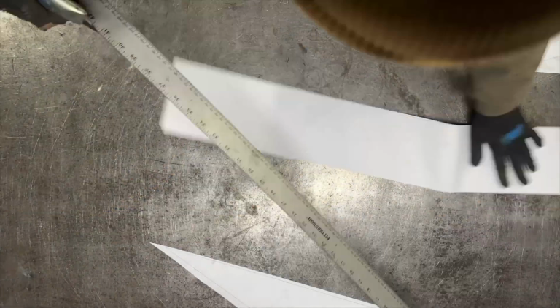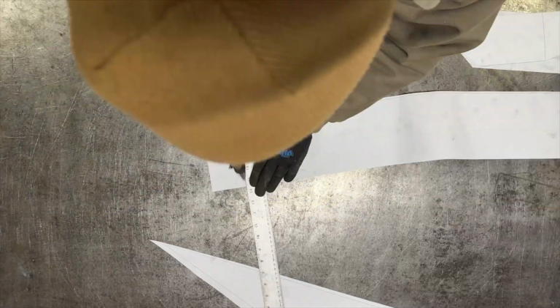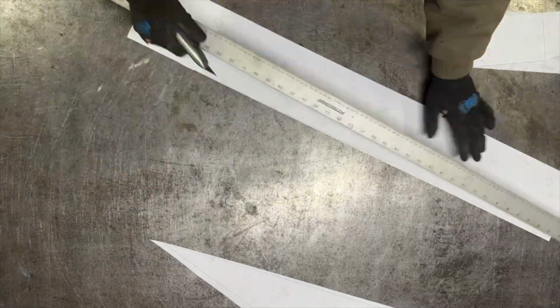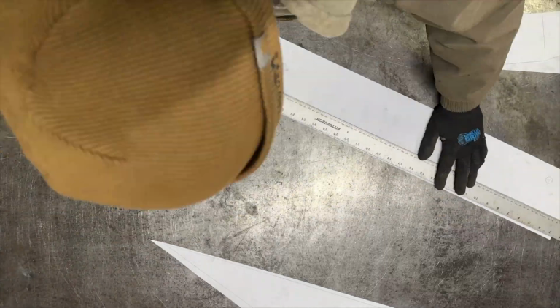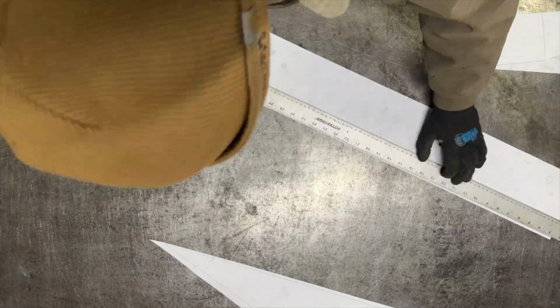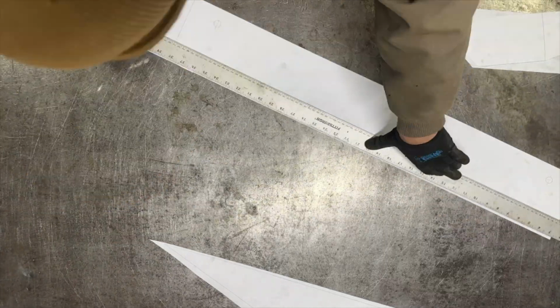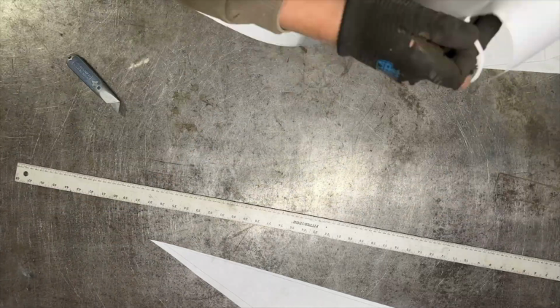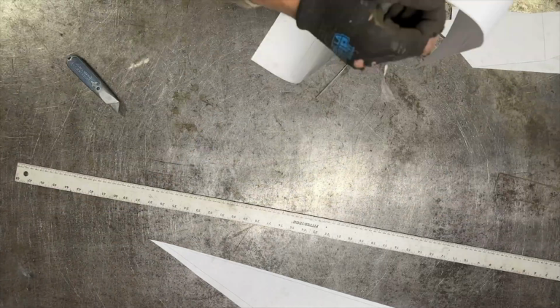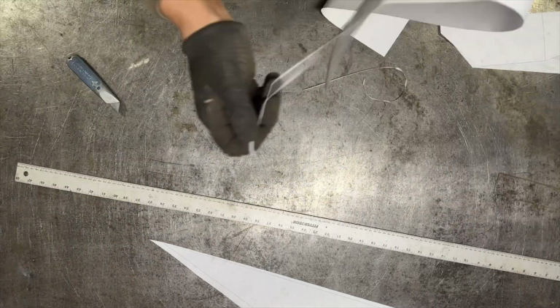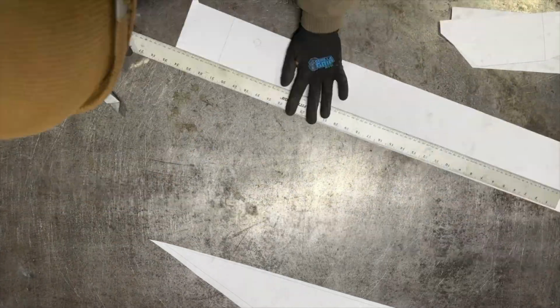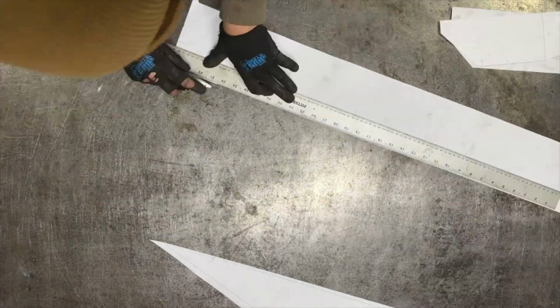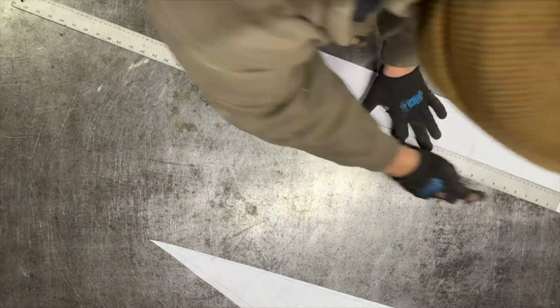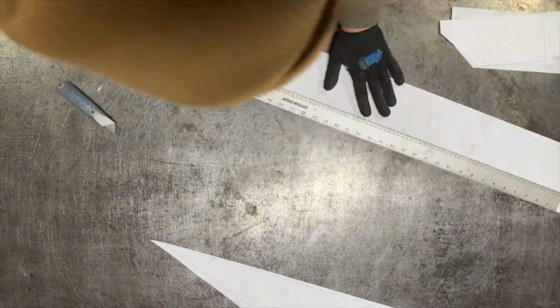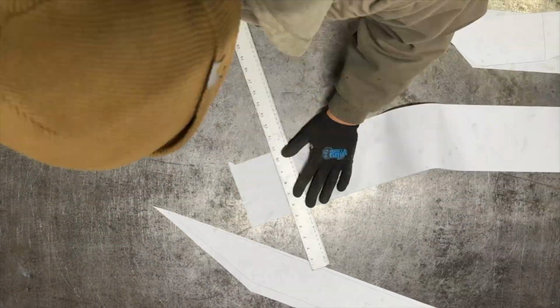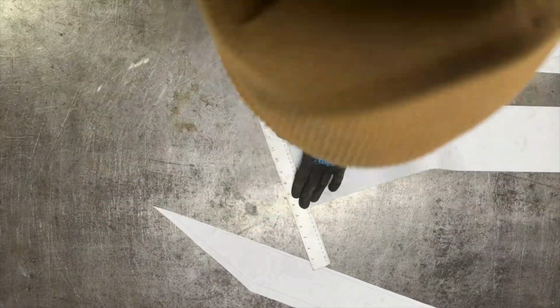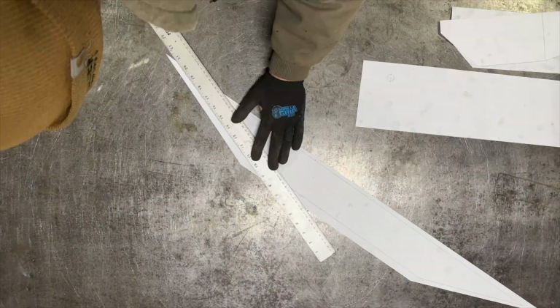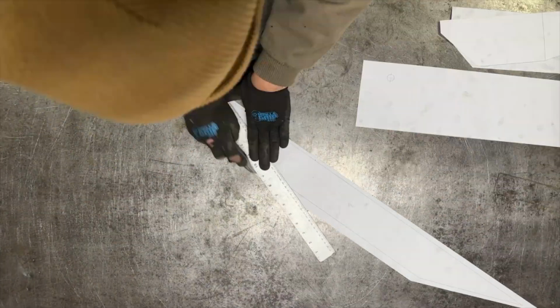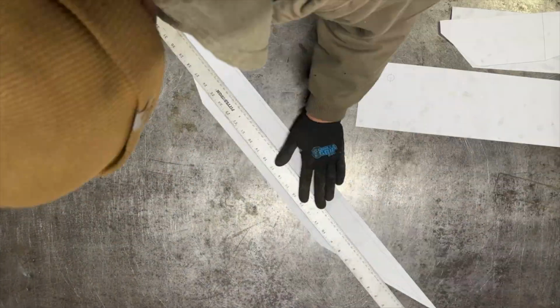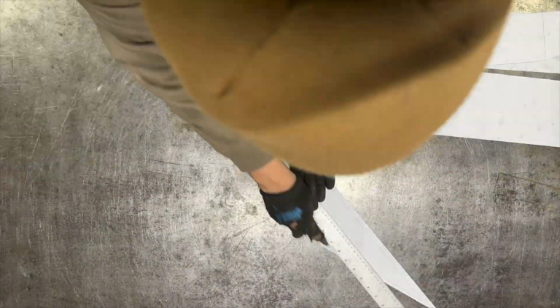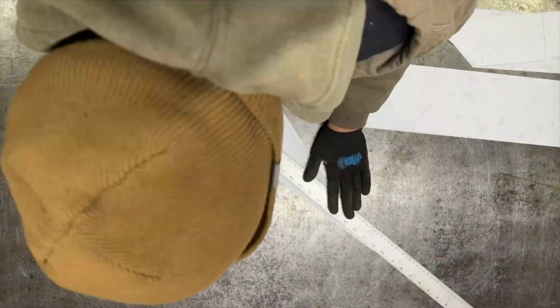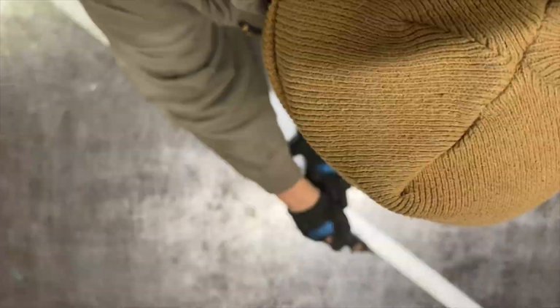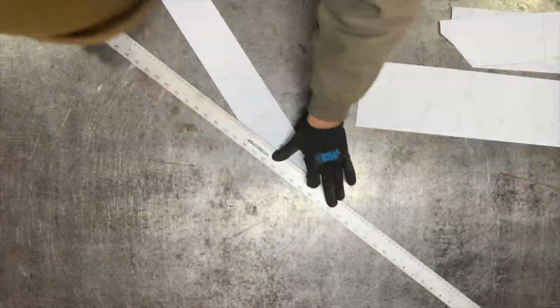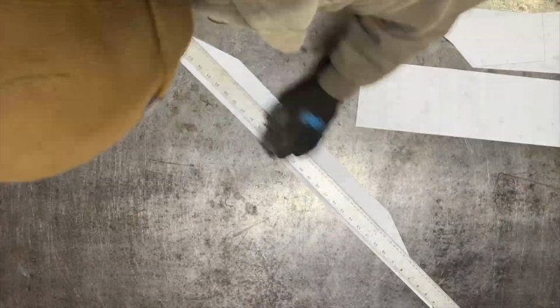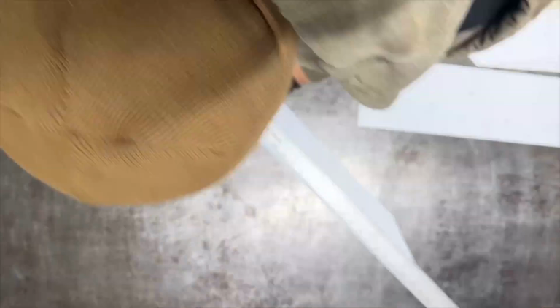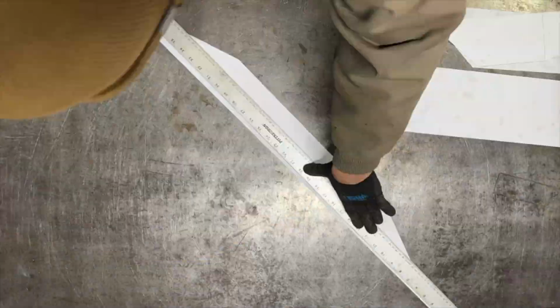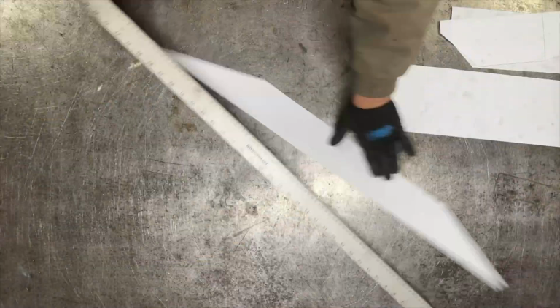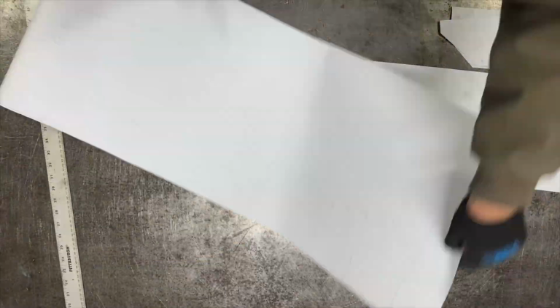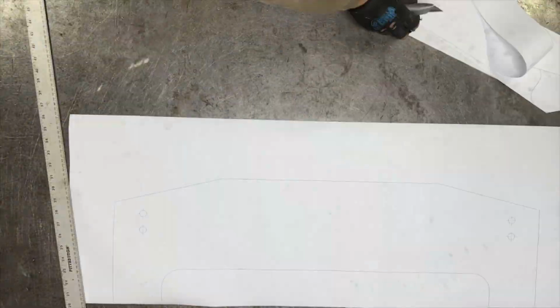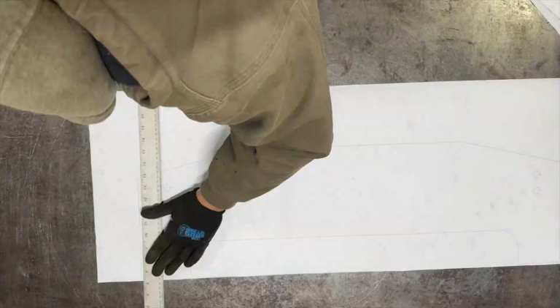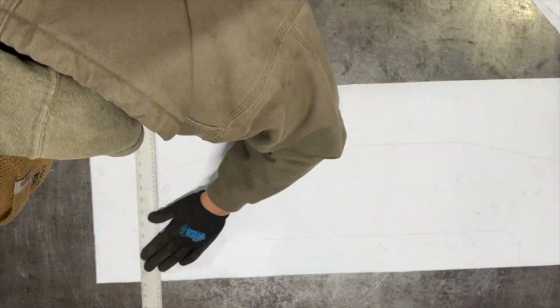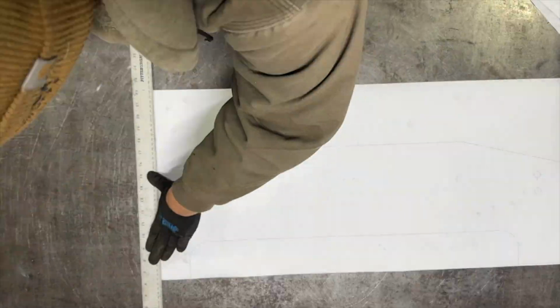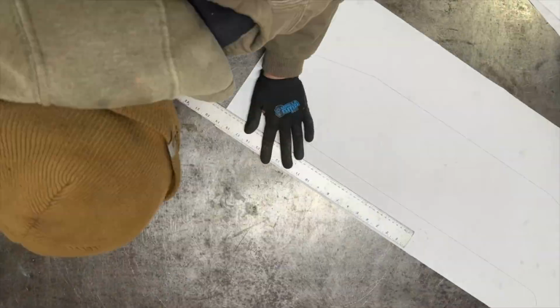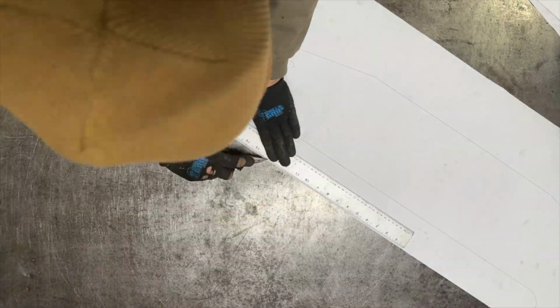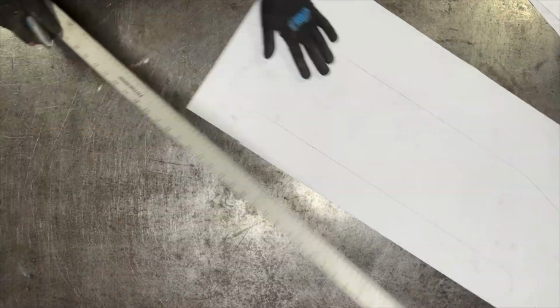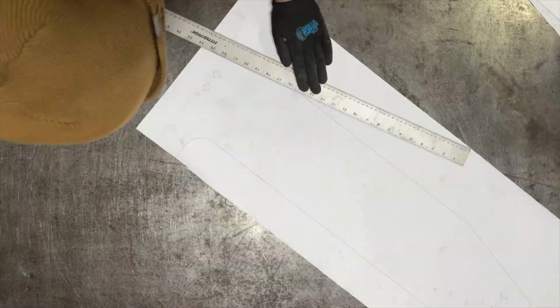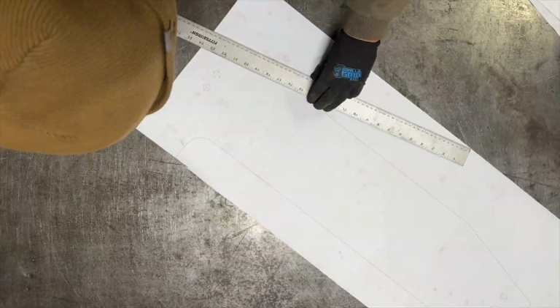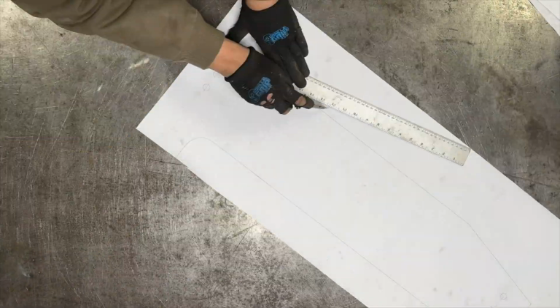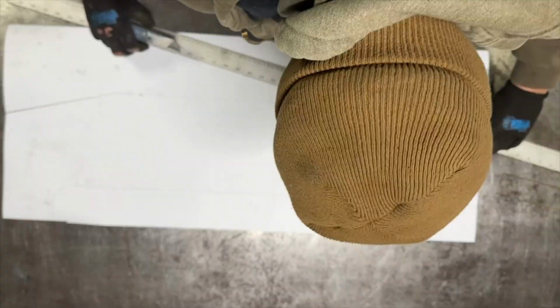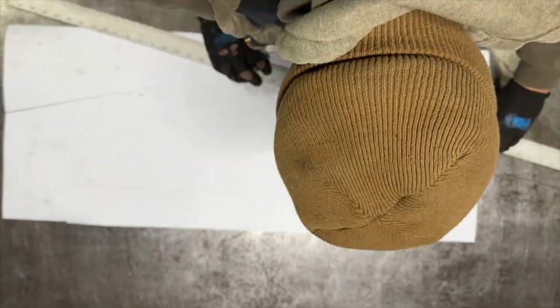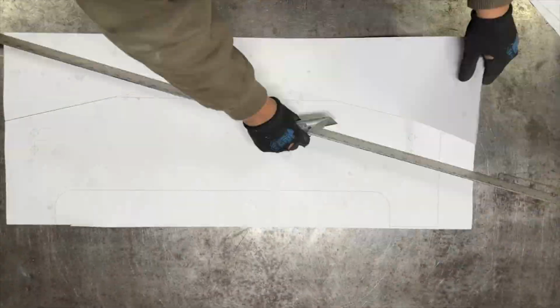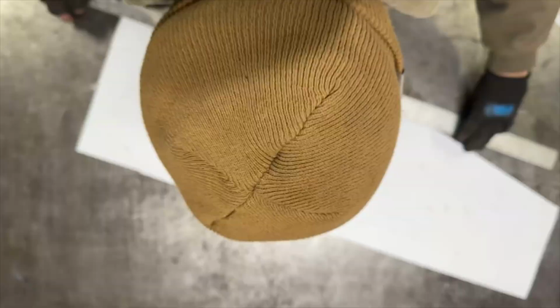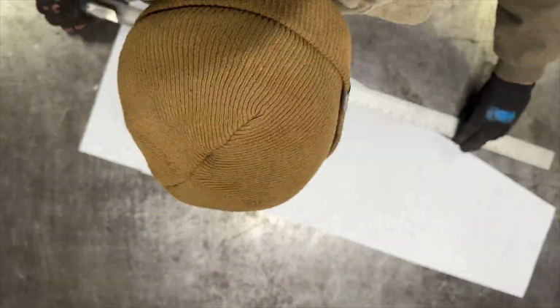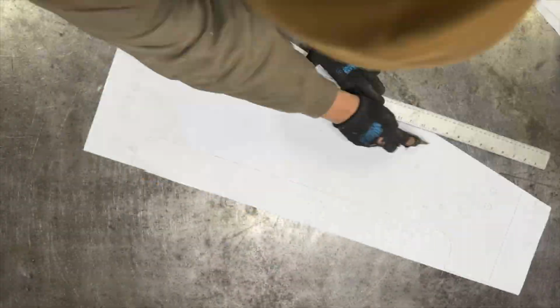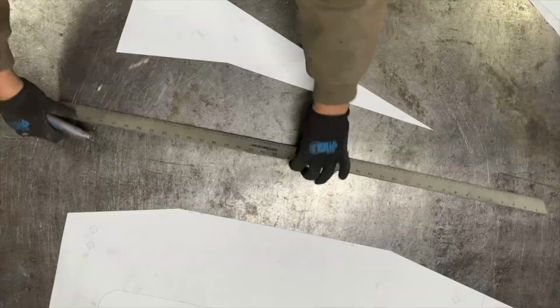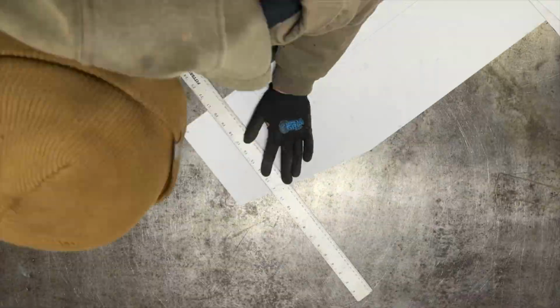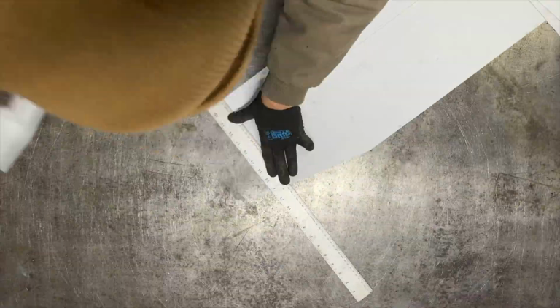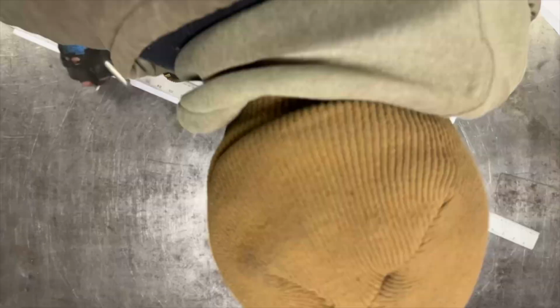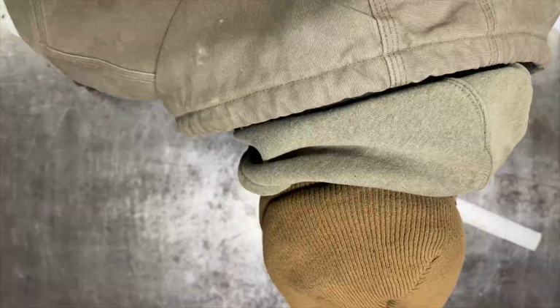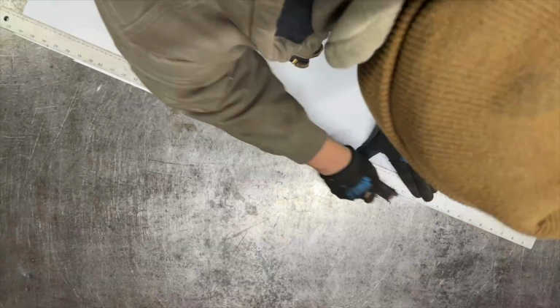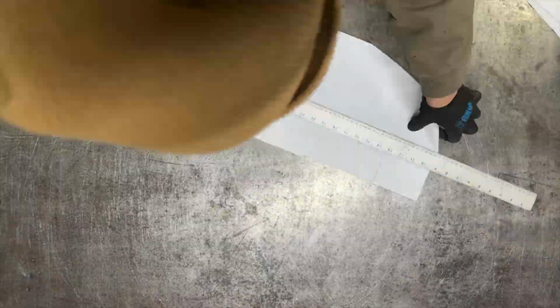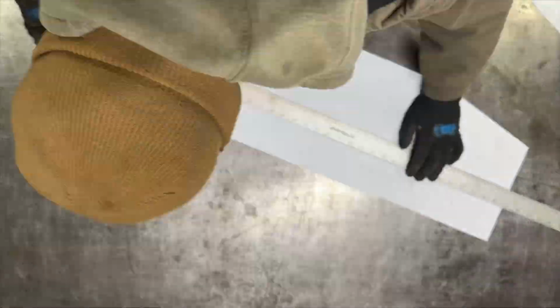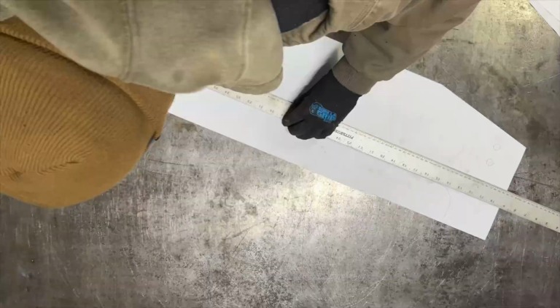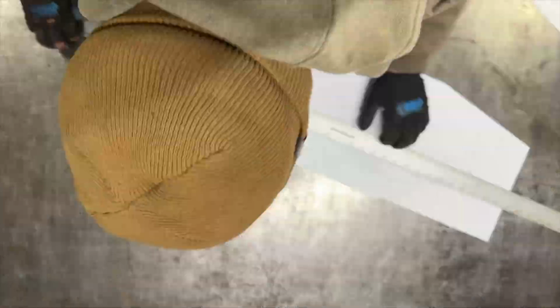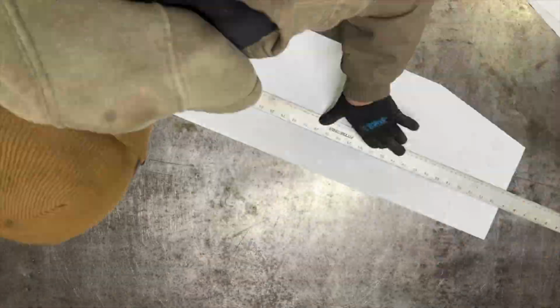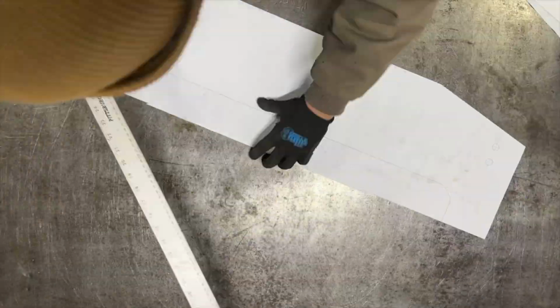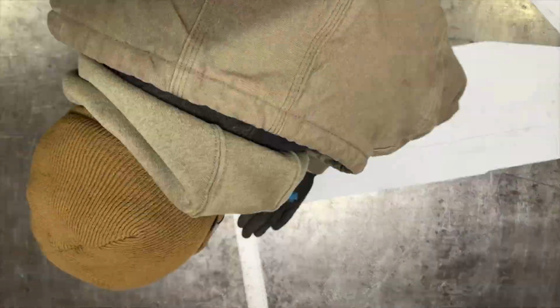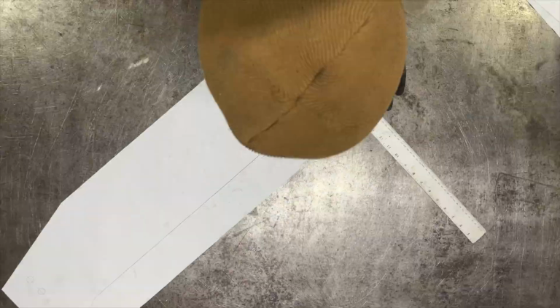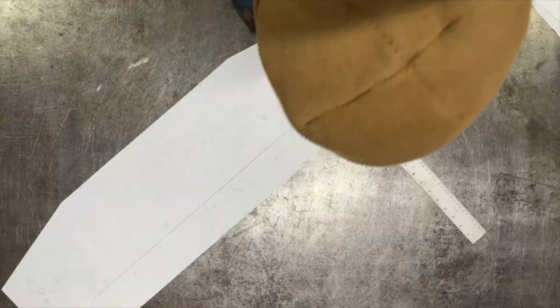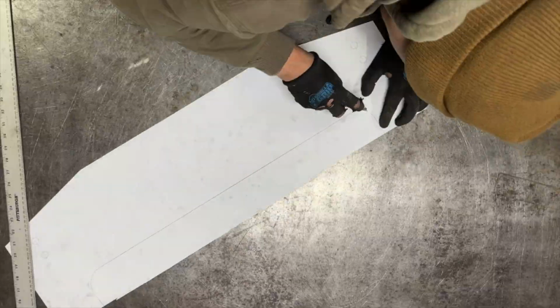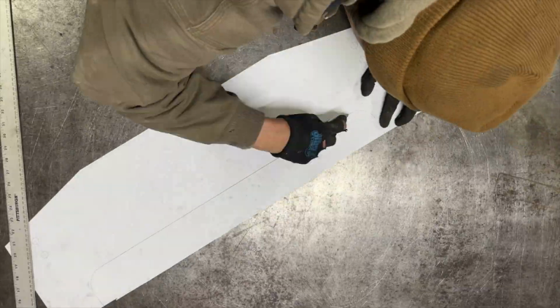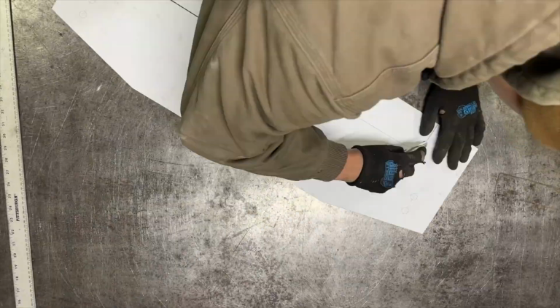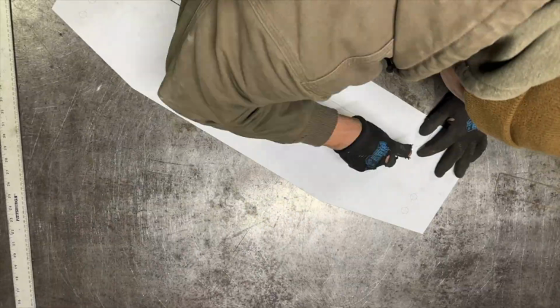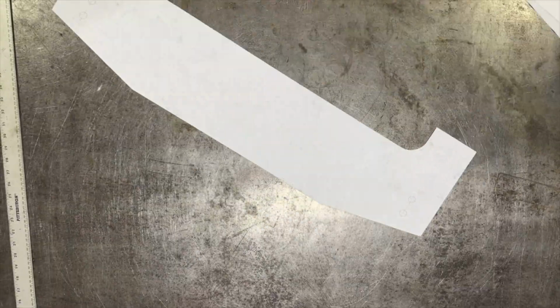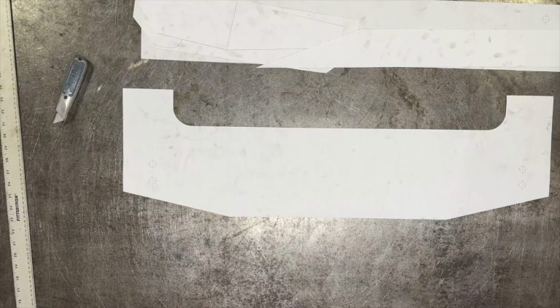Nick got a good price on a piece of quarter inch steel from the metal outlet store, so that is what is going to be used to make the bumper.